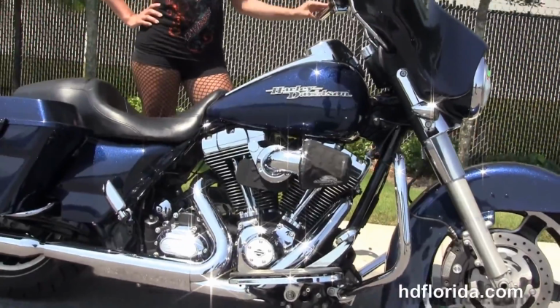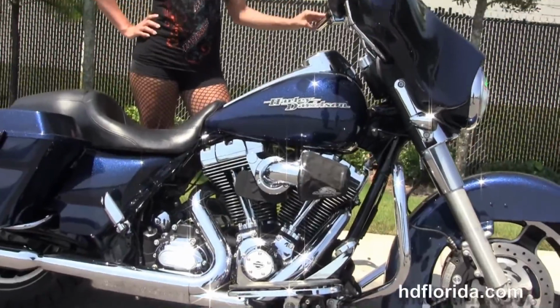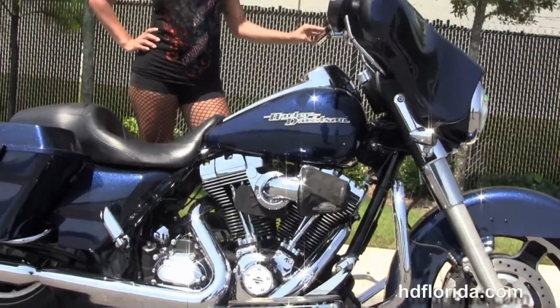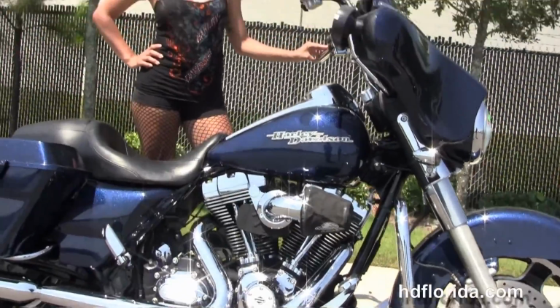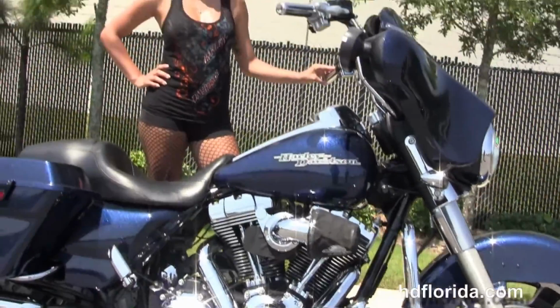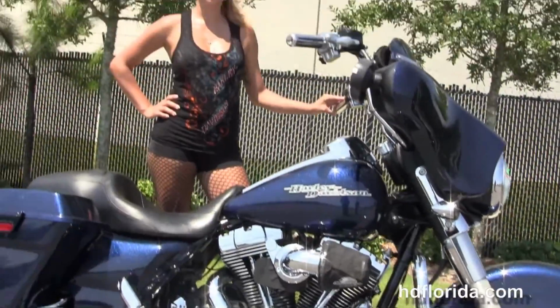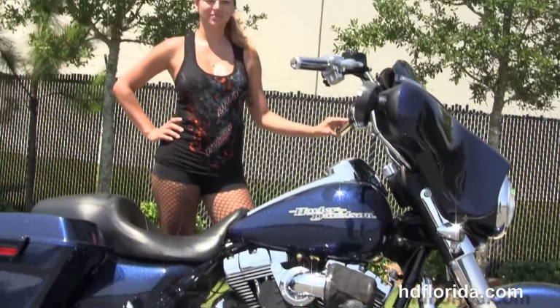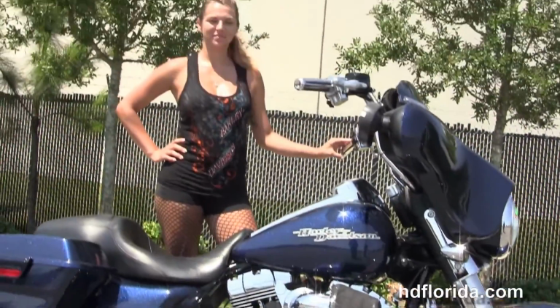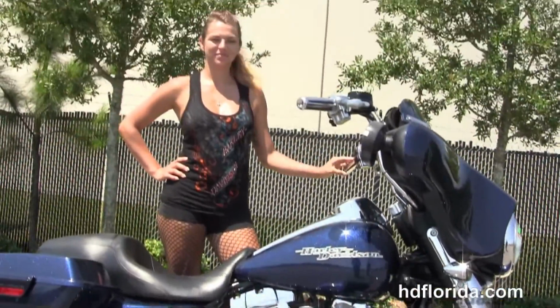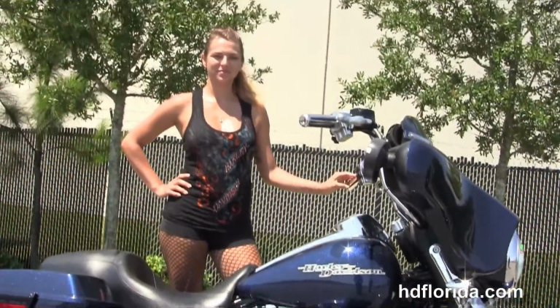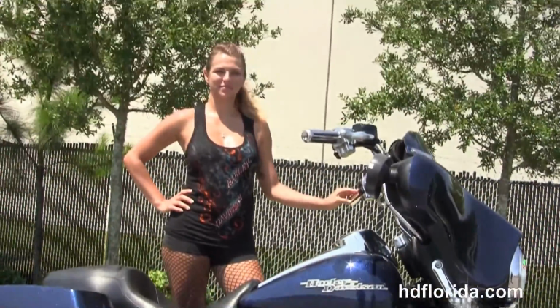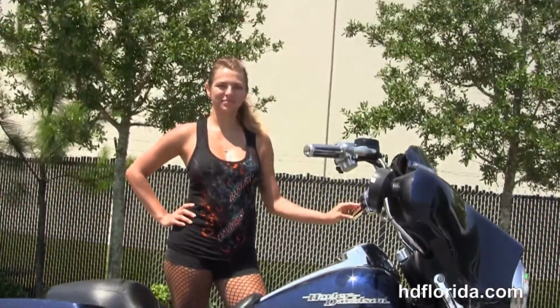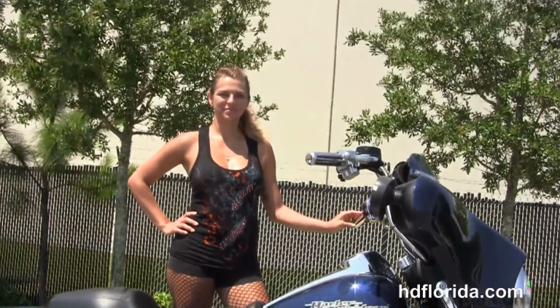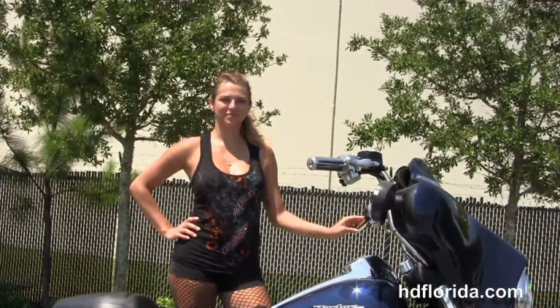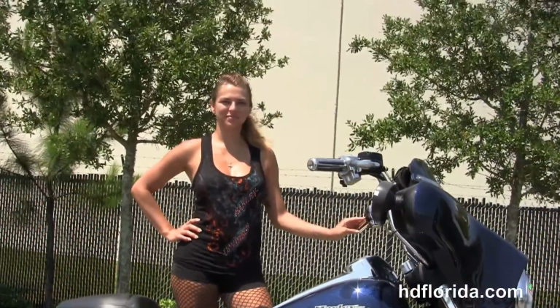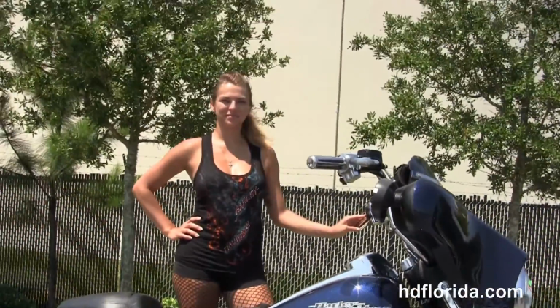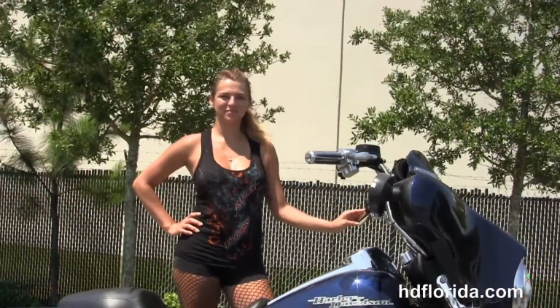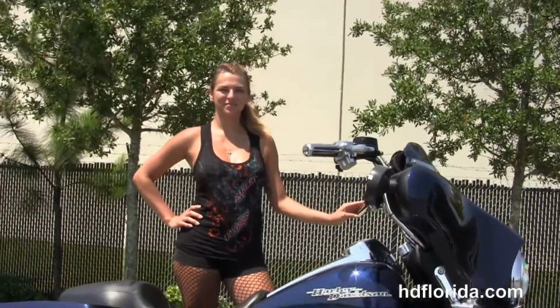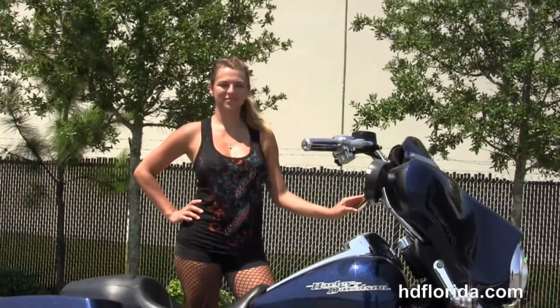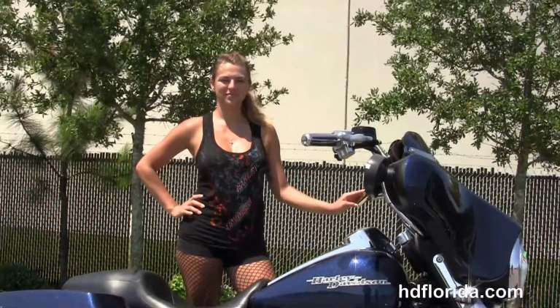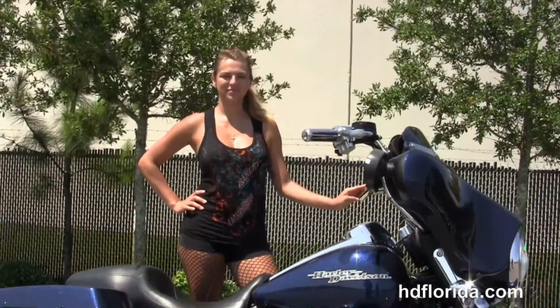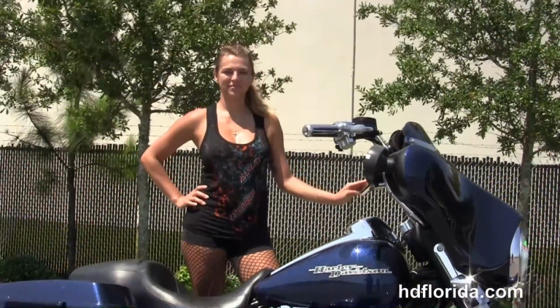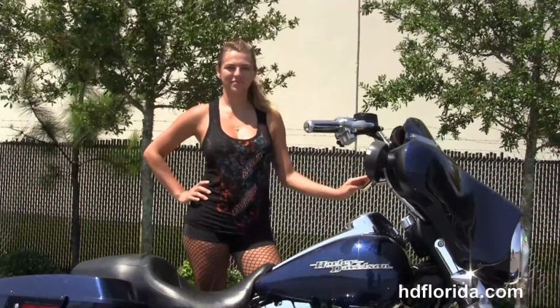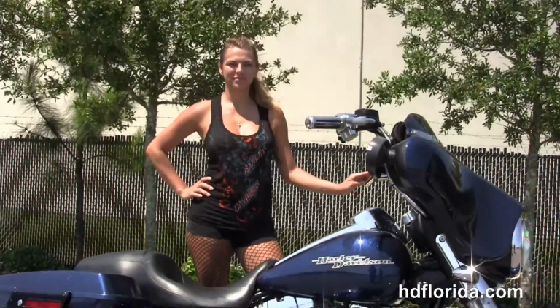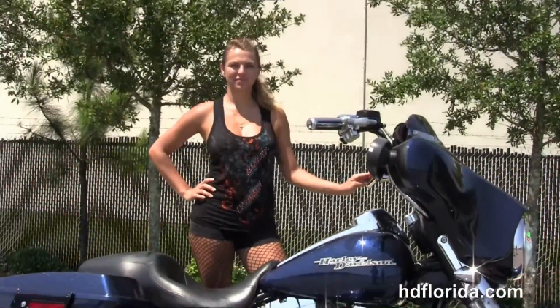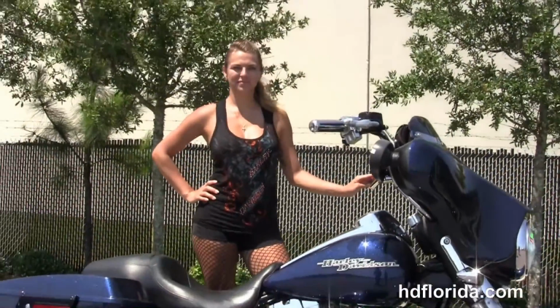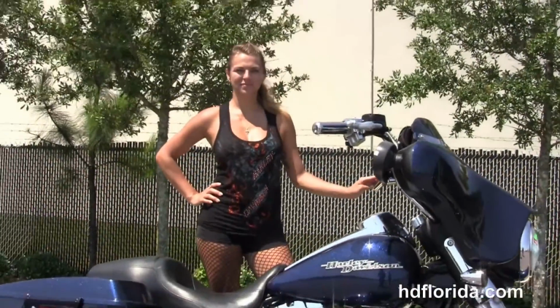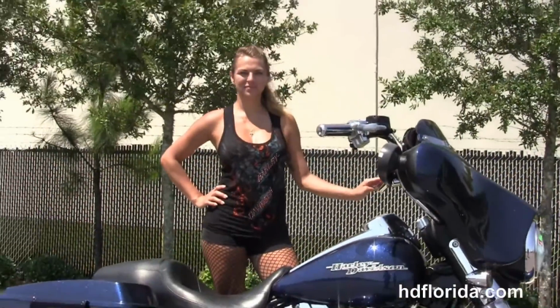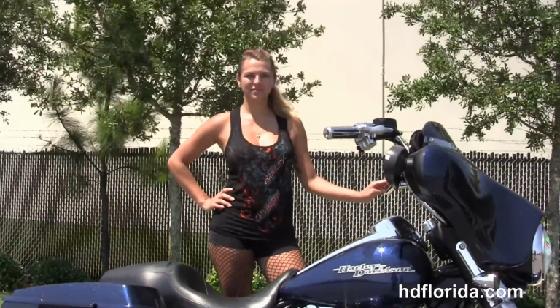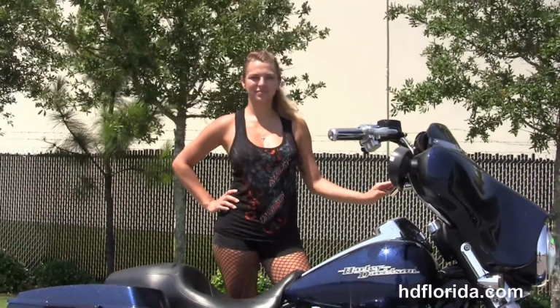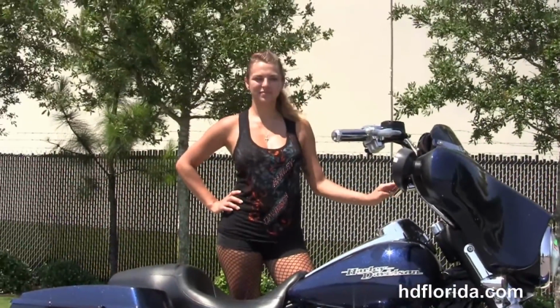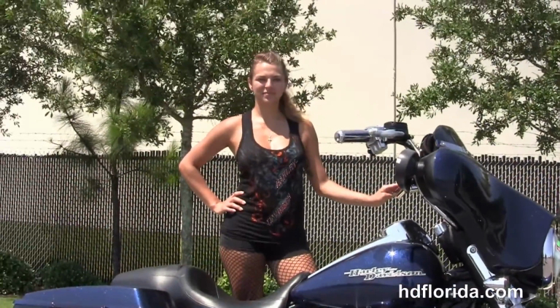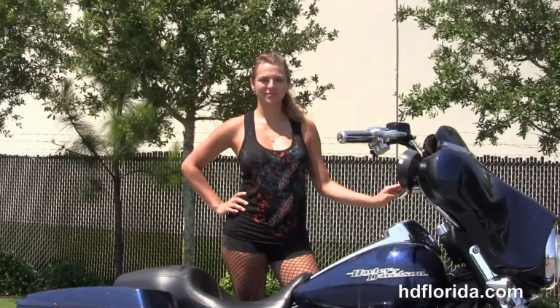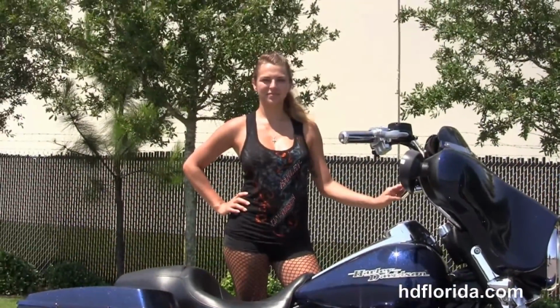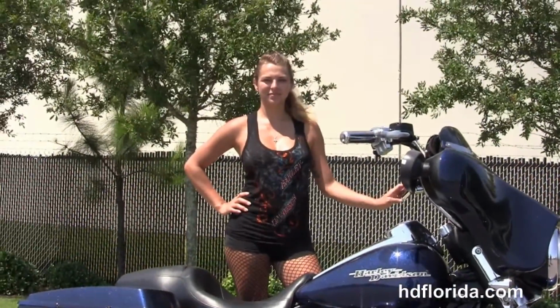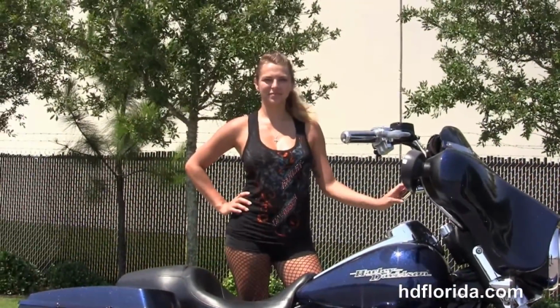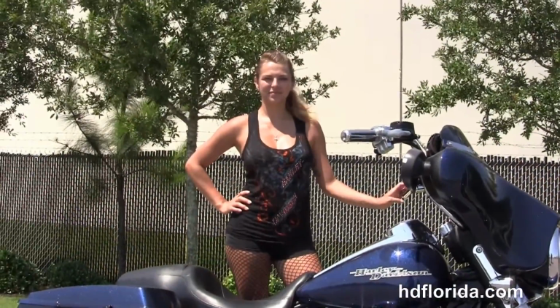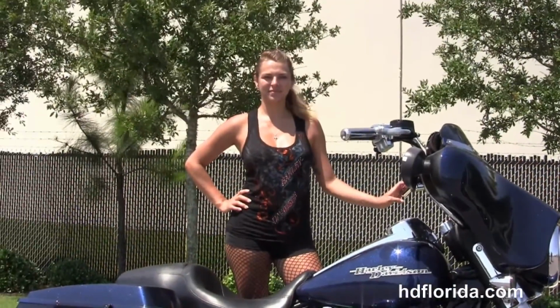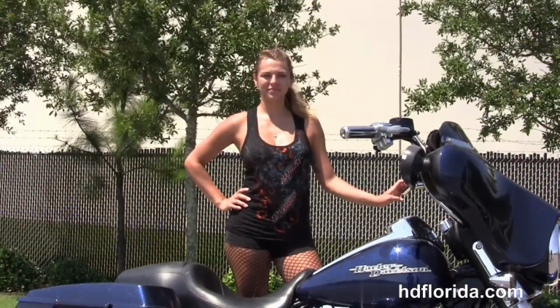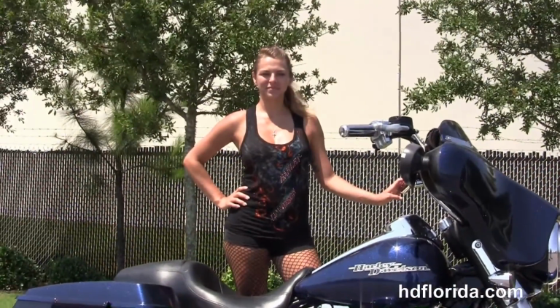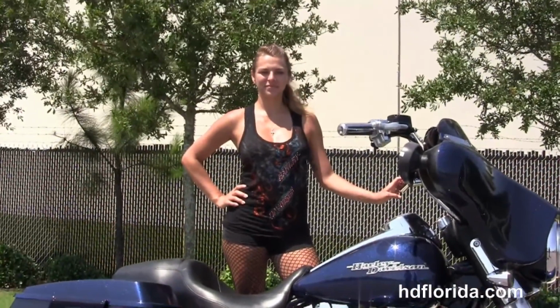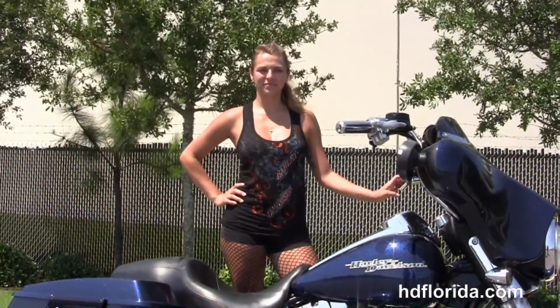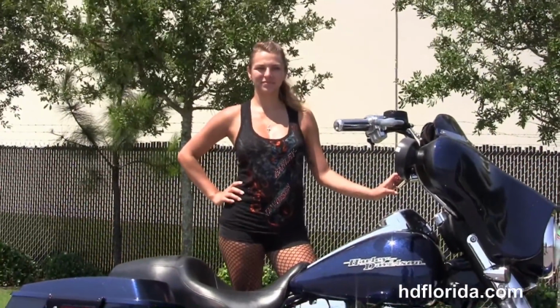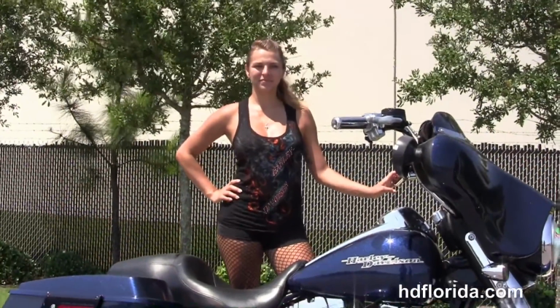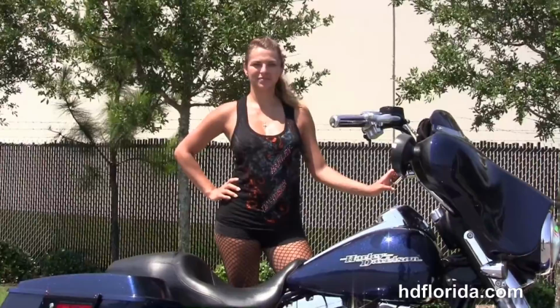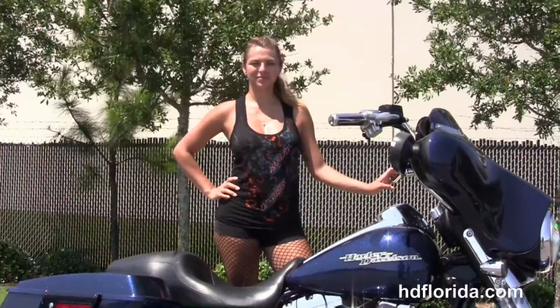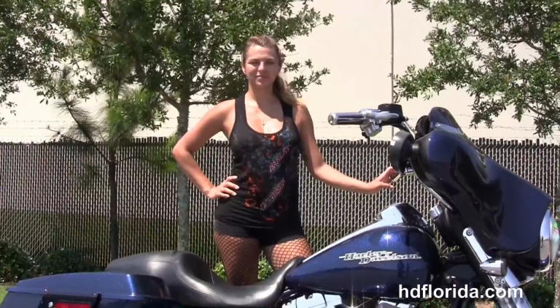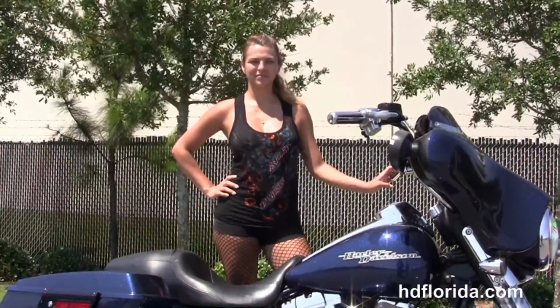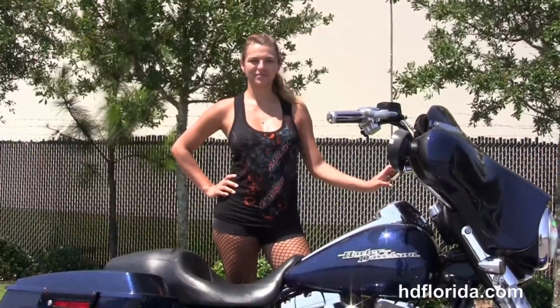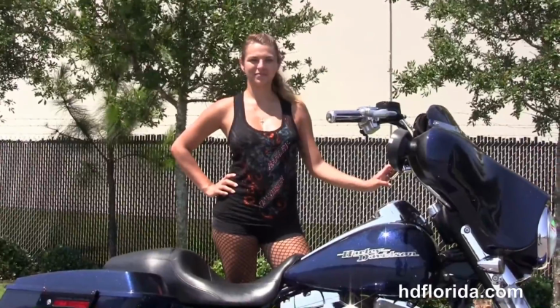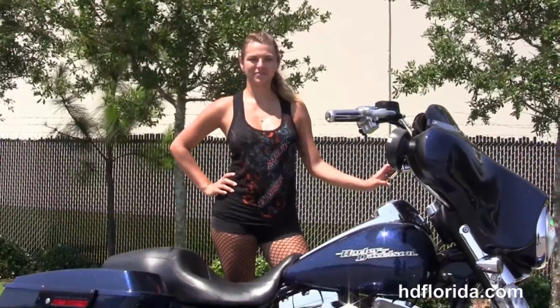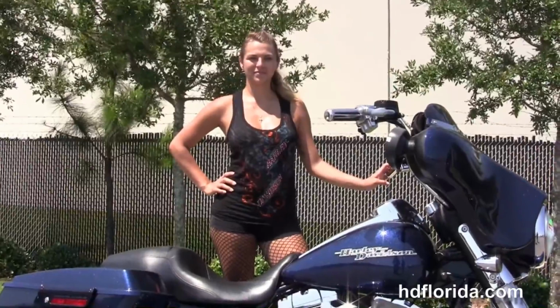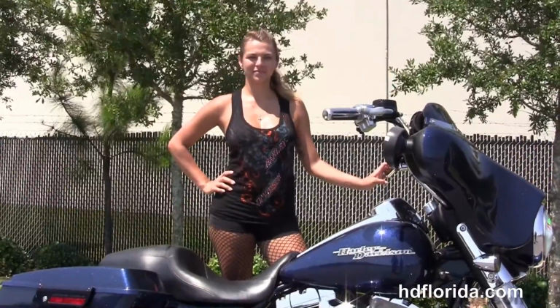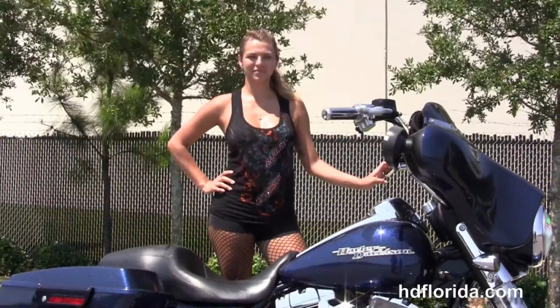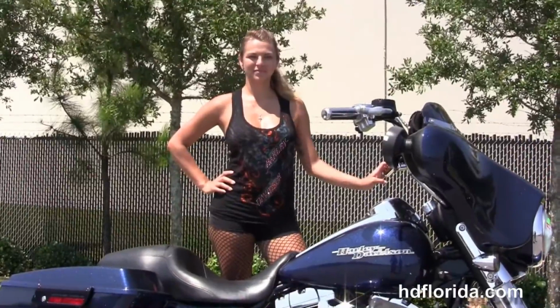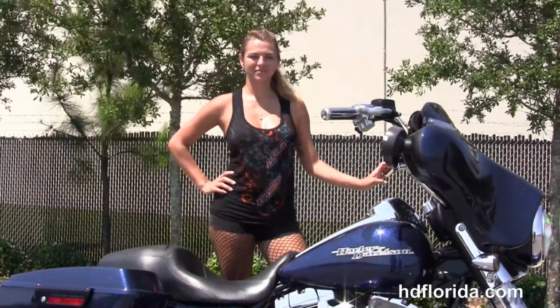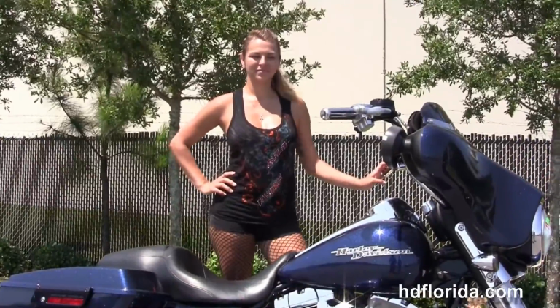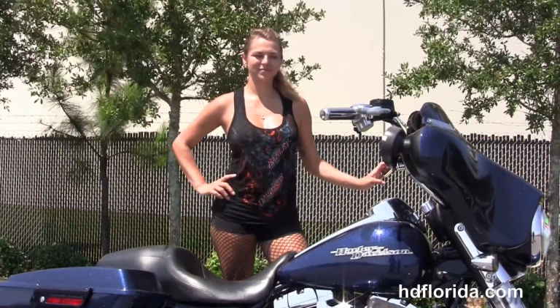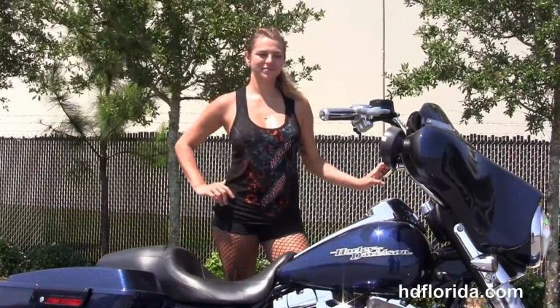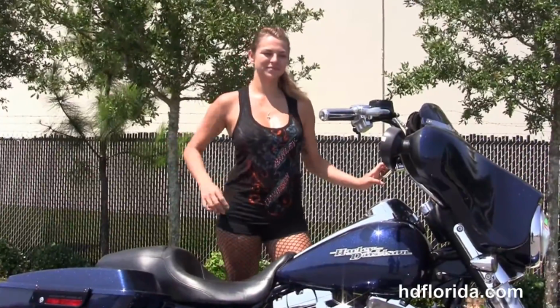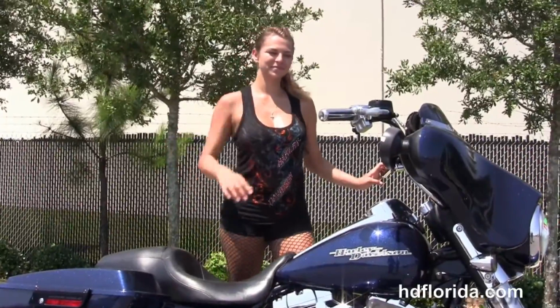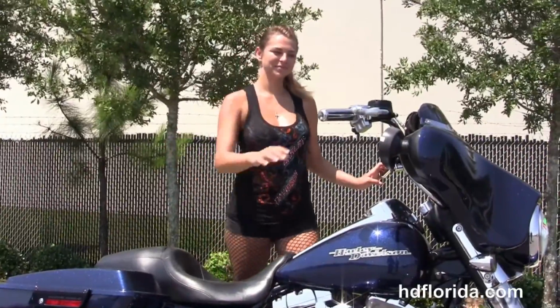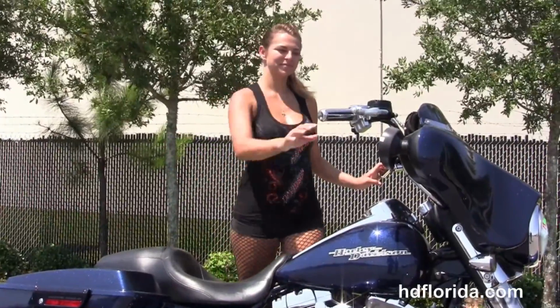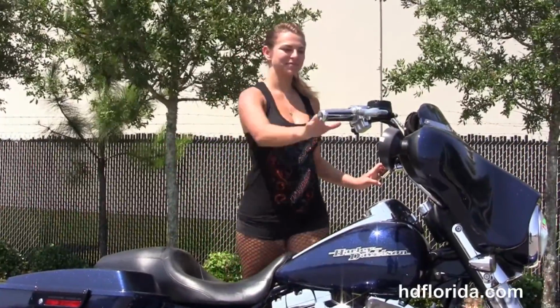We finance used Harley-Davidsons up to 72 months — be sure to ask about our fly-and-ride program. Angel's gonna fire it up for us real quick.